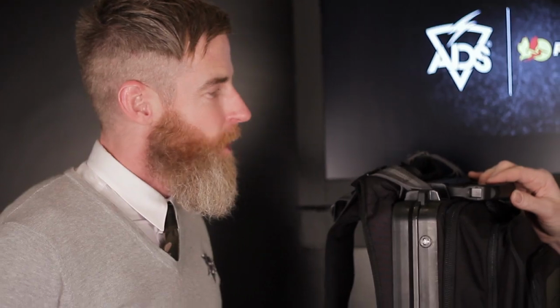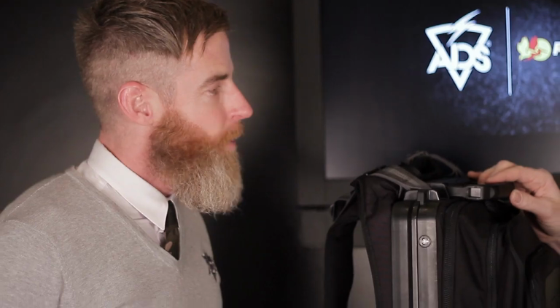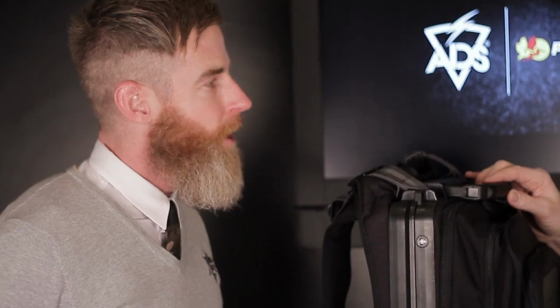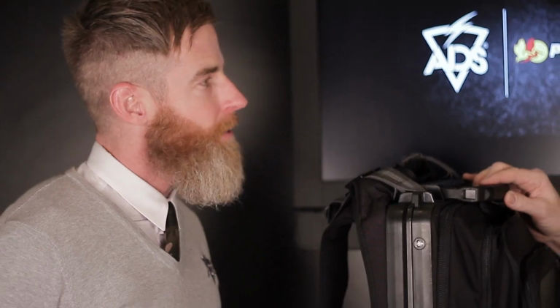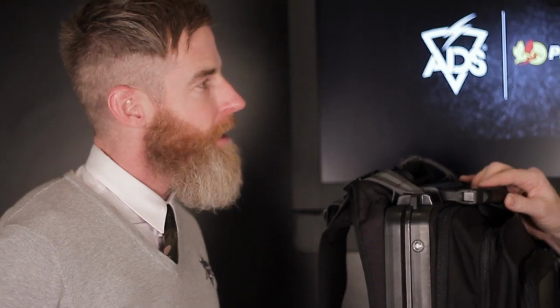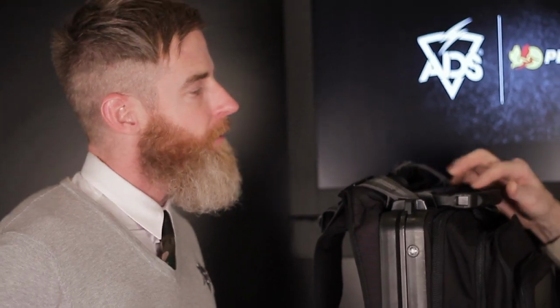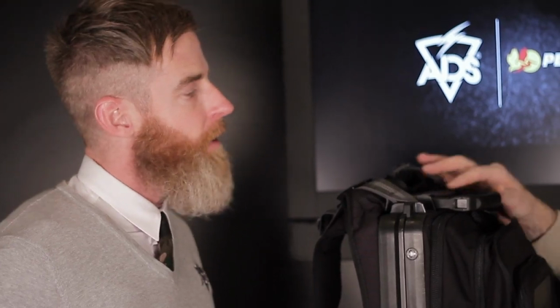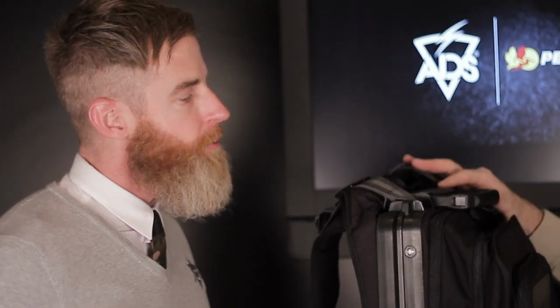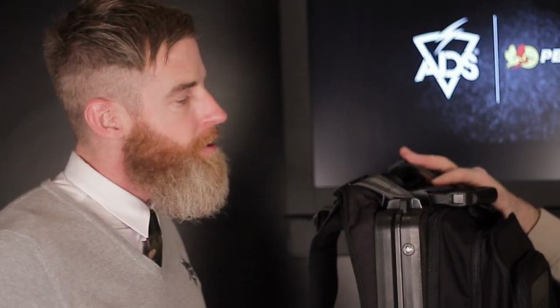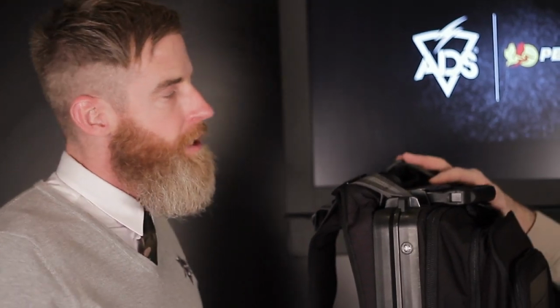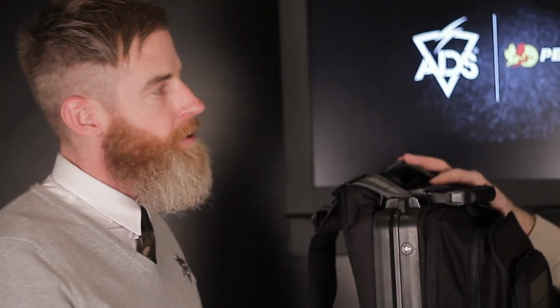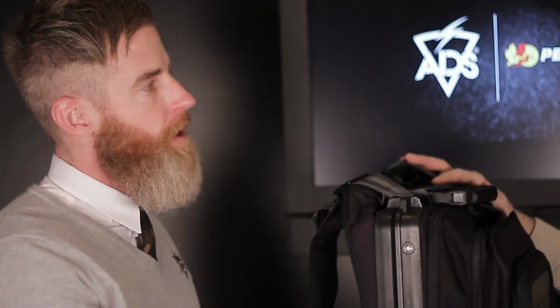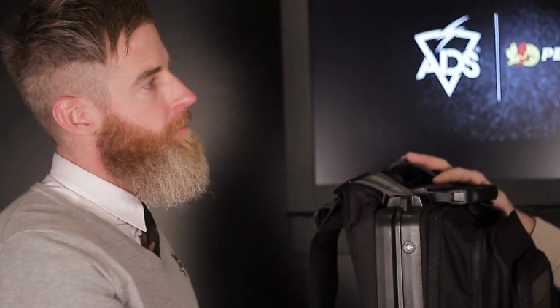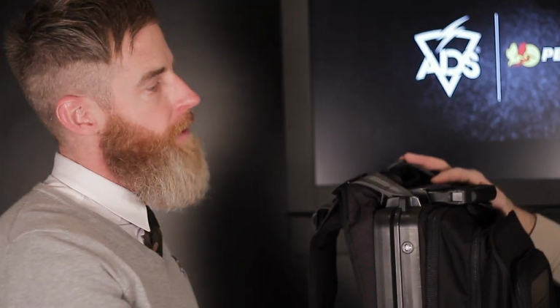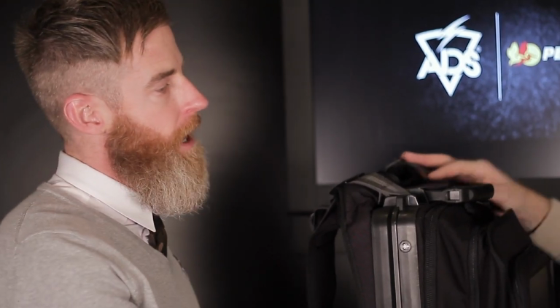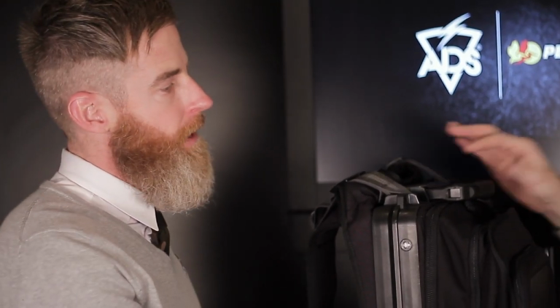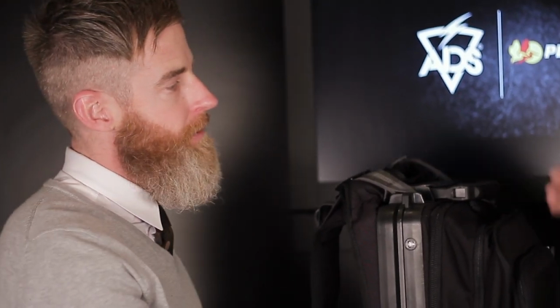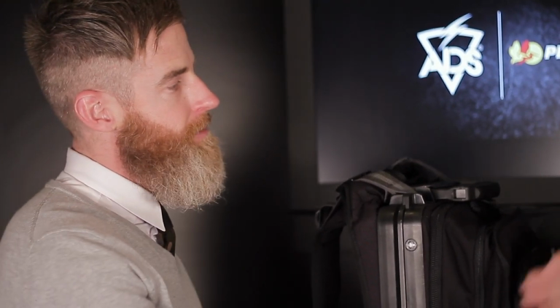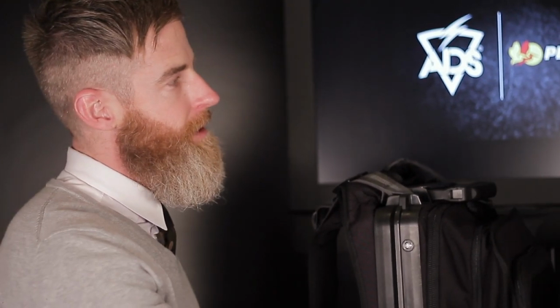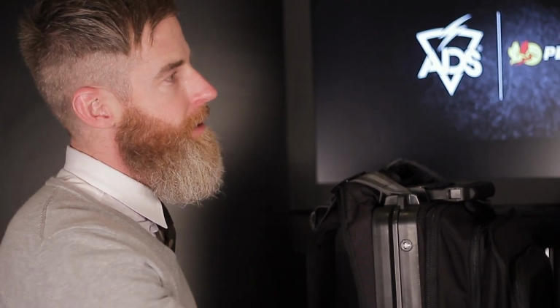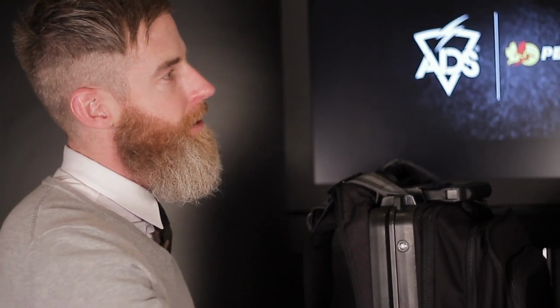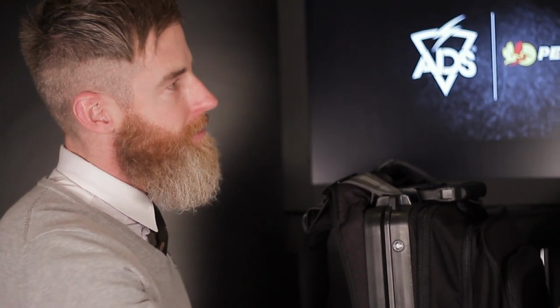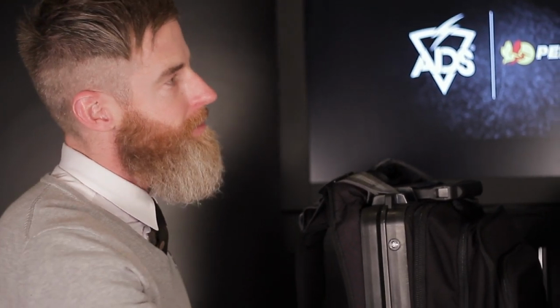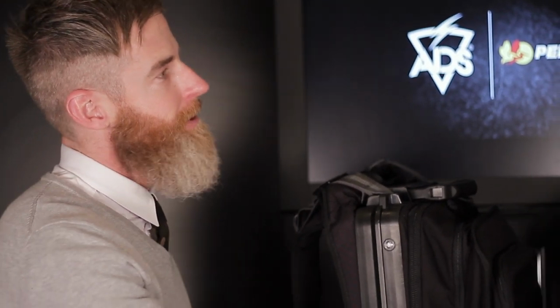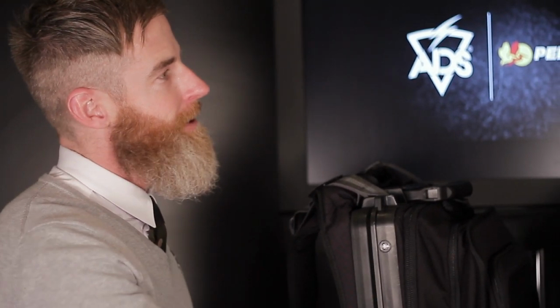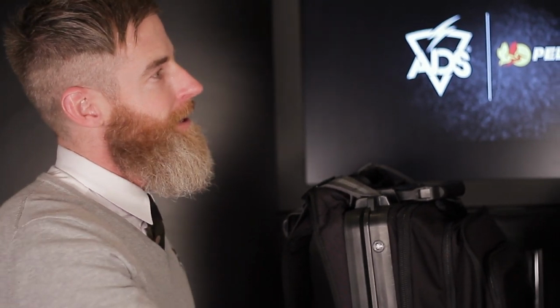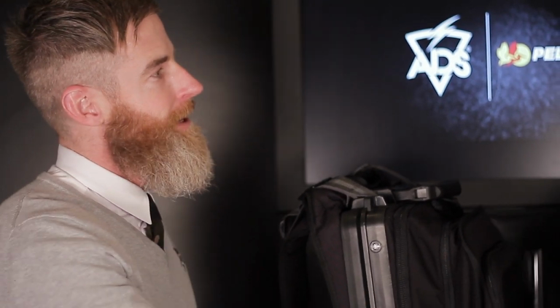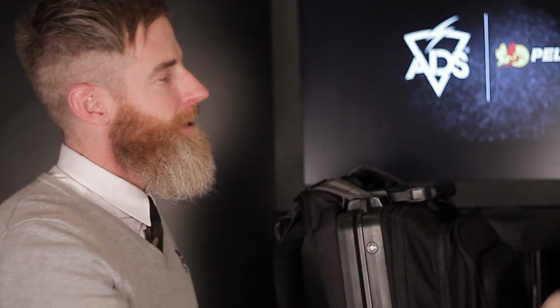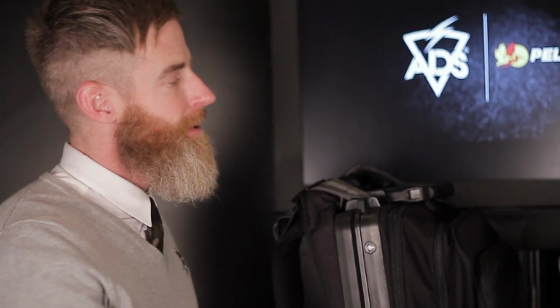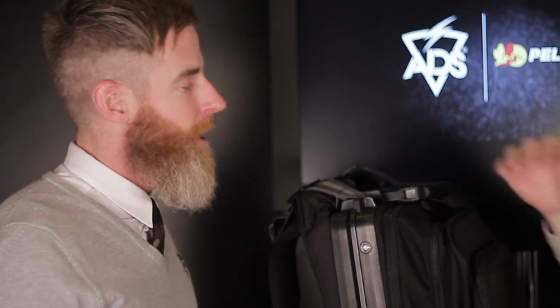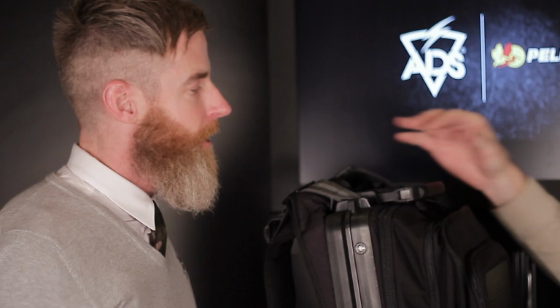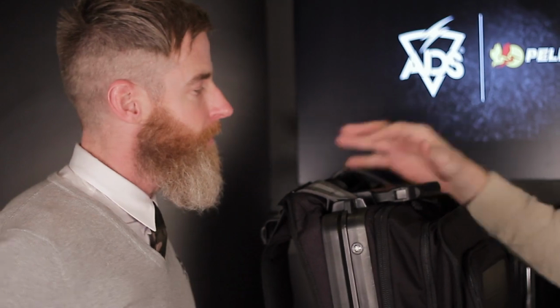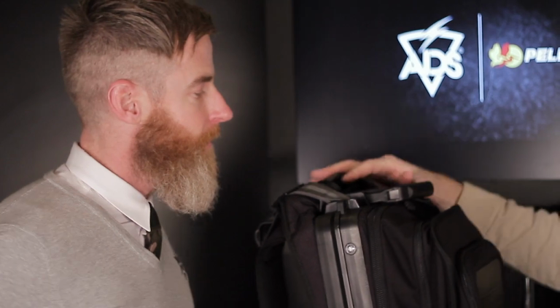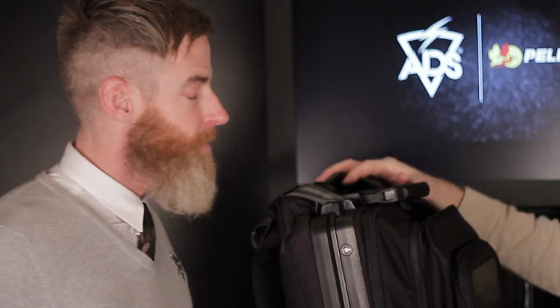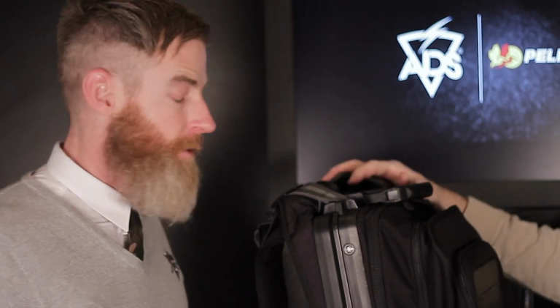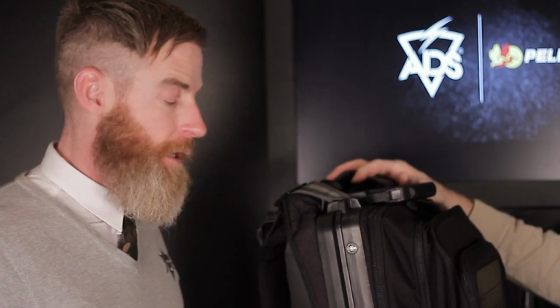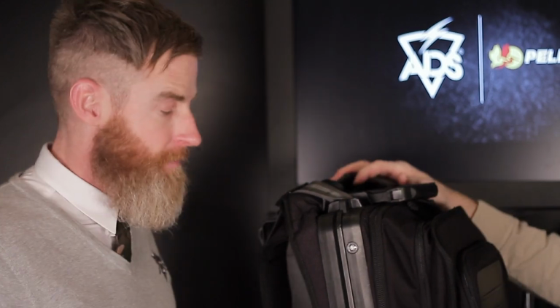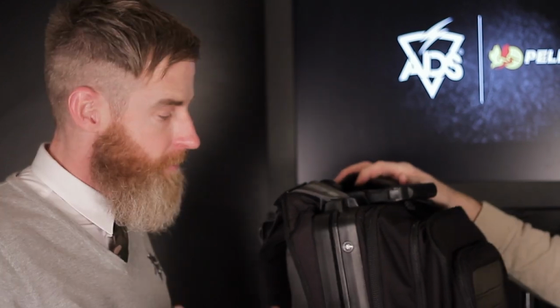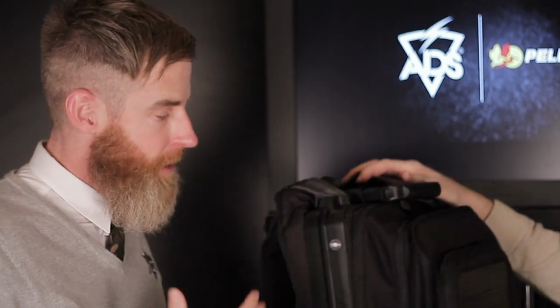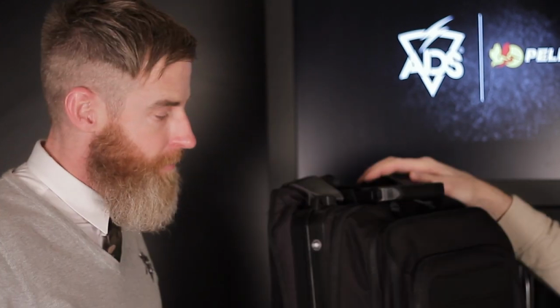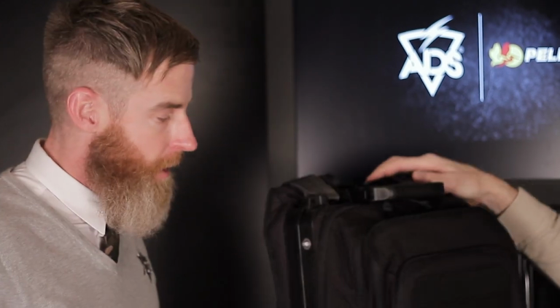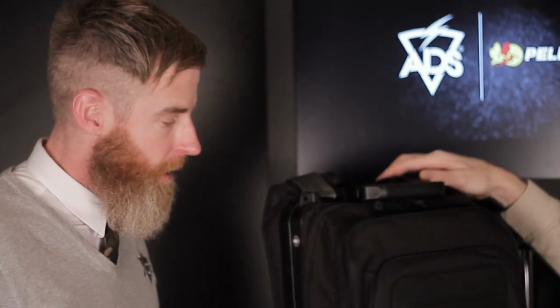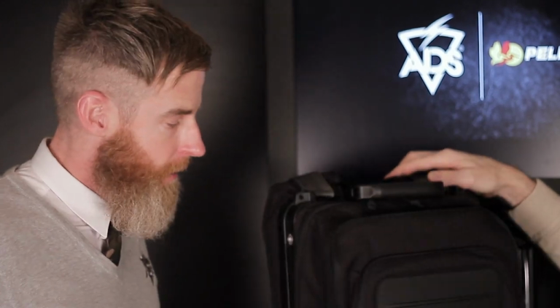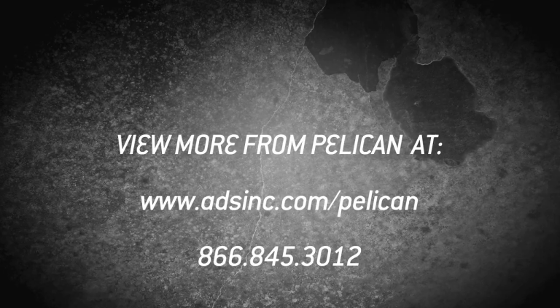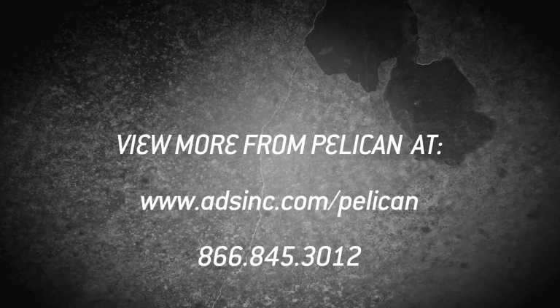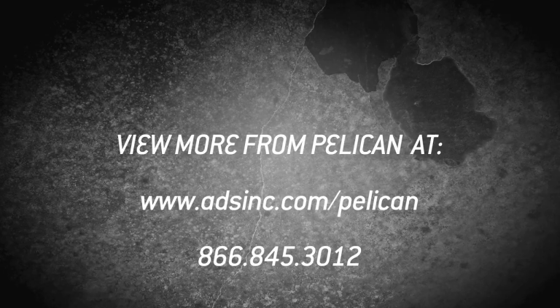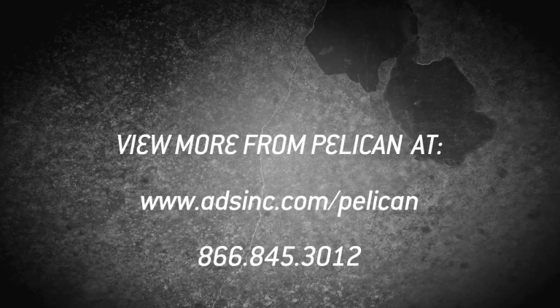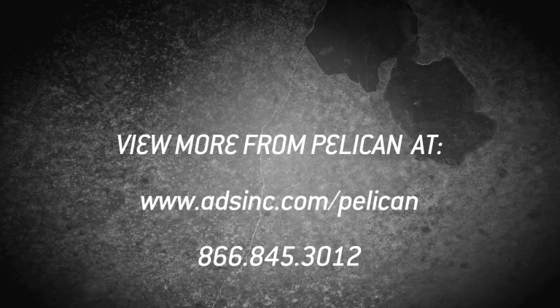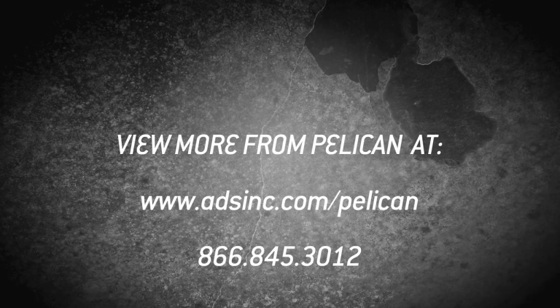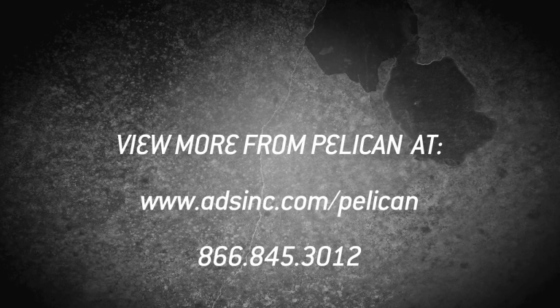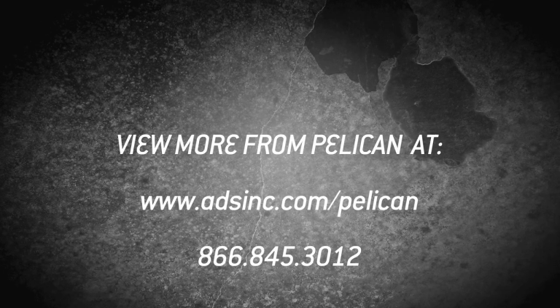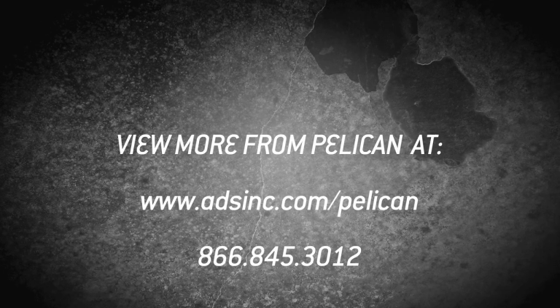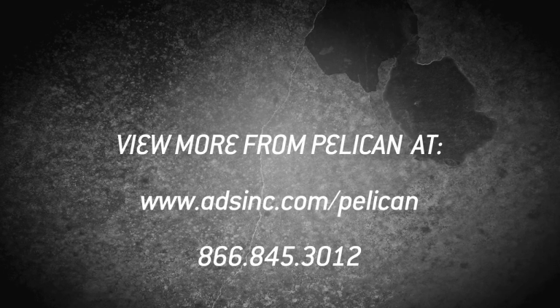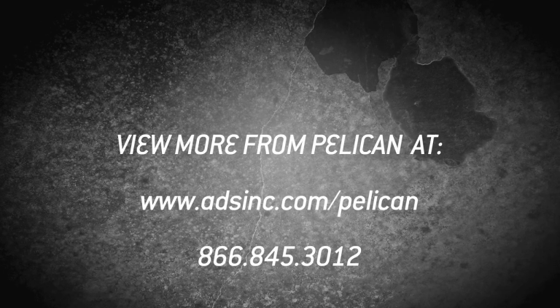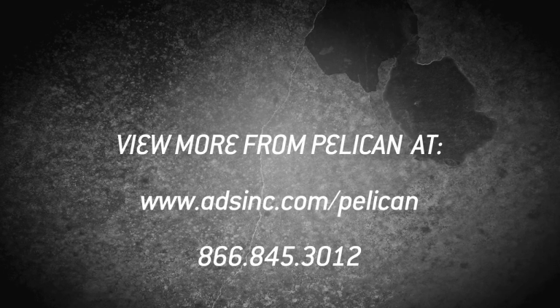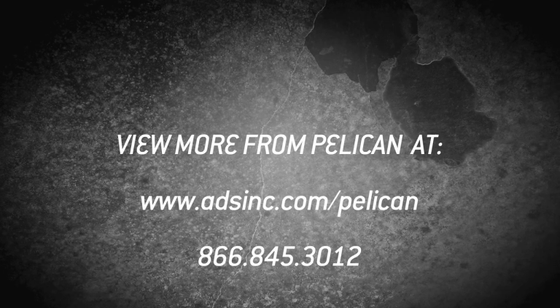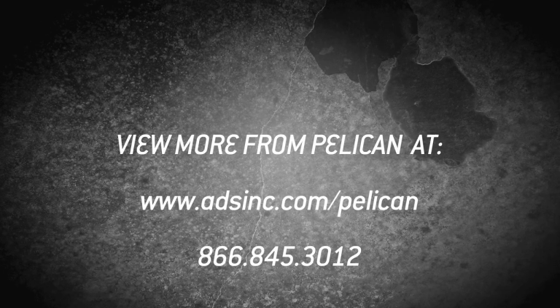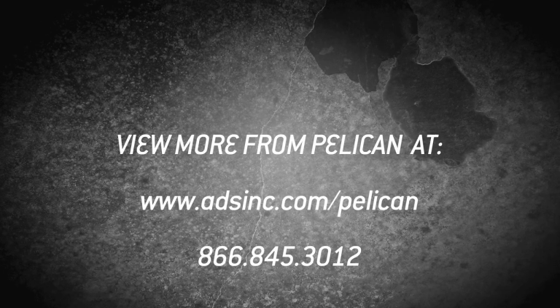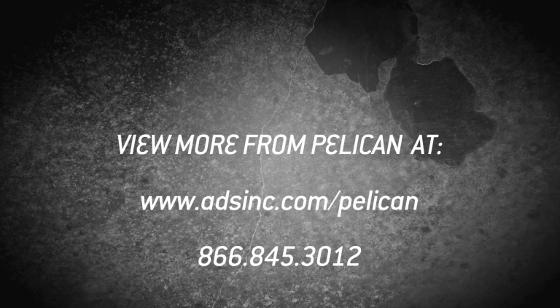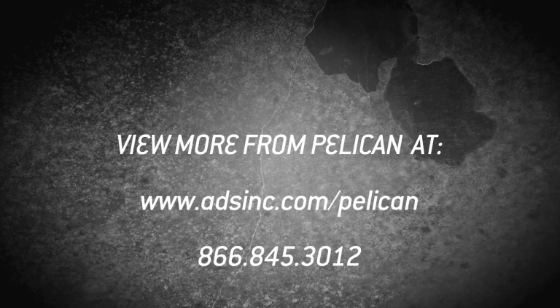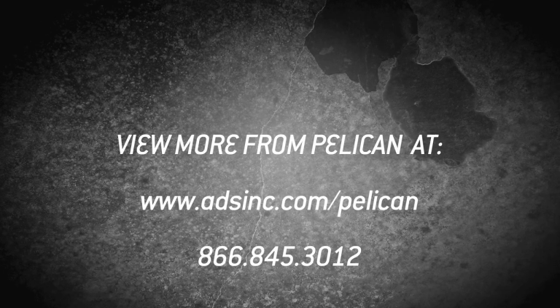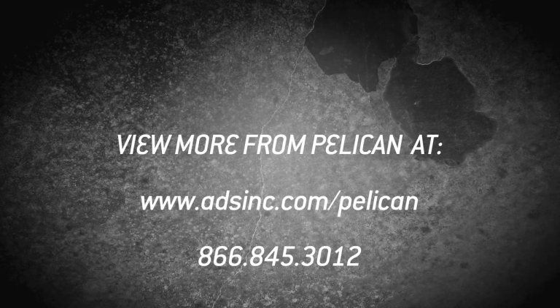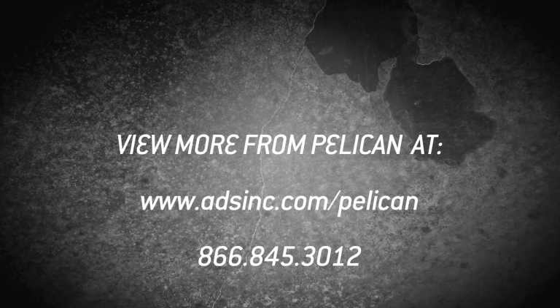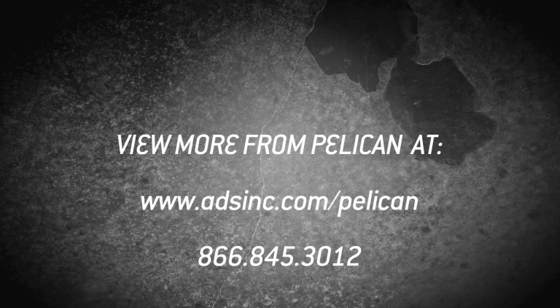Kevin, I appreciate you coming by and seeing us. You've got some great products — have a great time at Shot Show, Kevin.